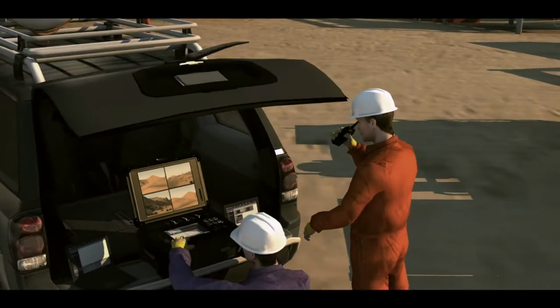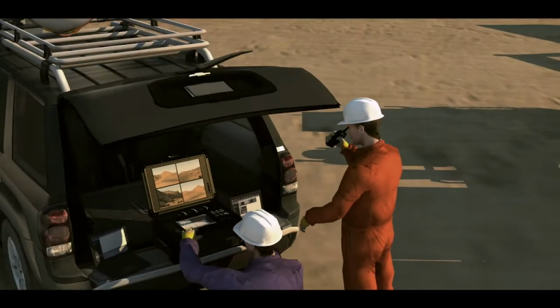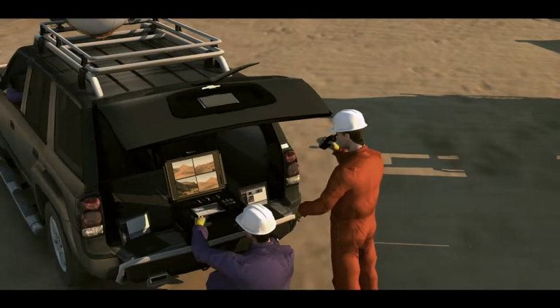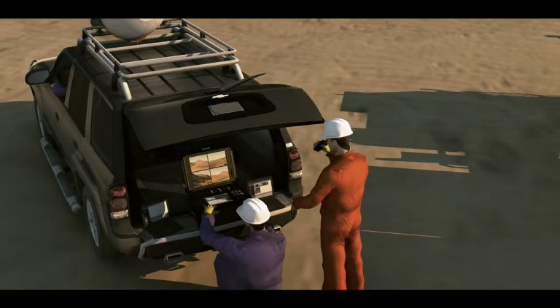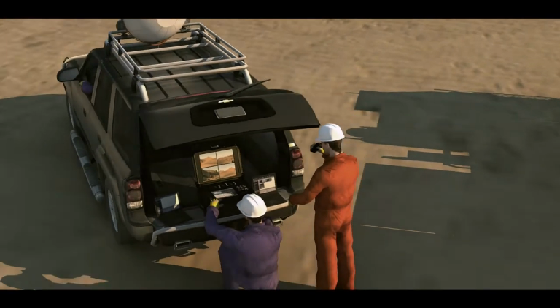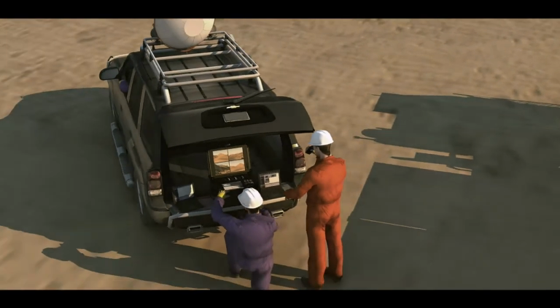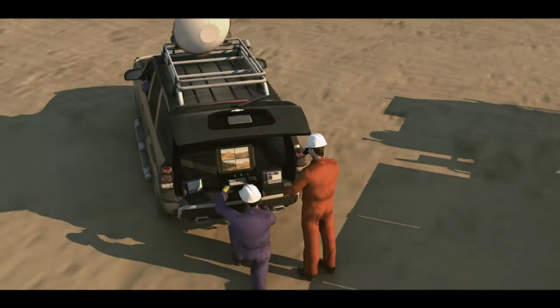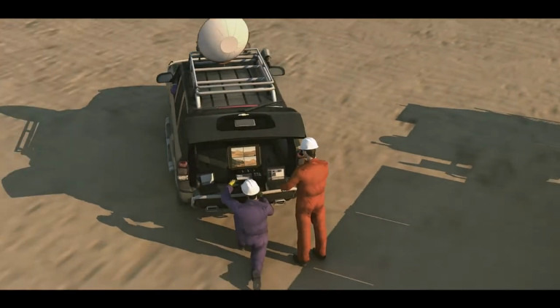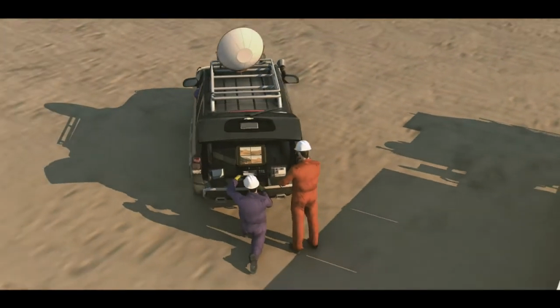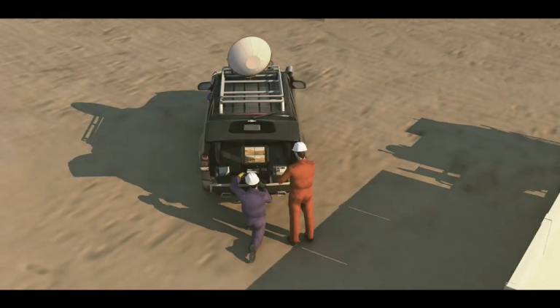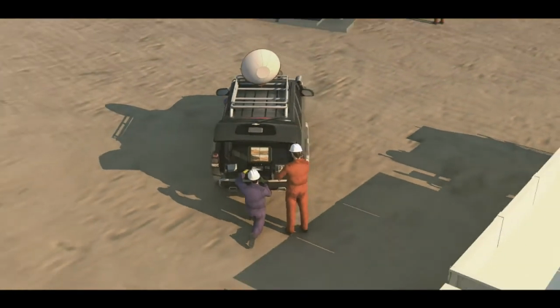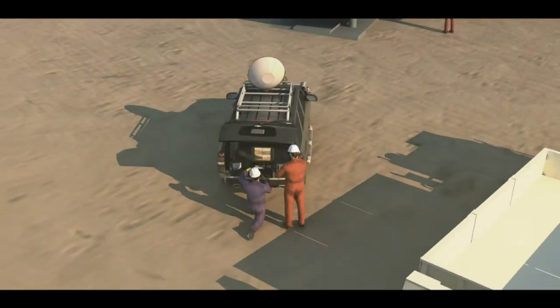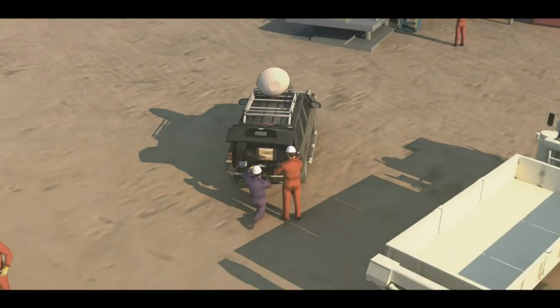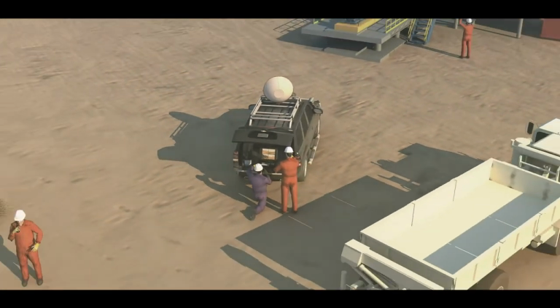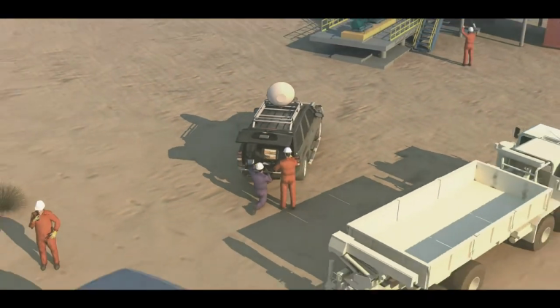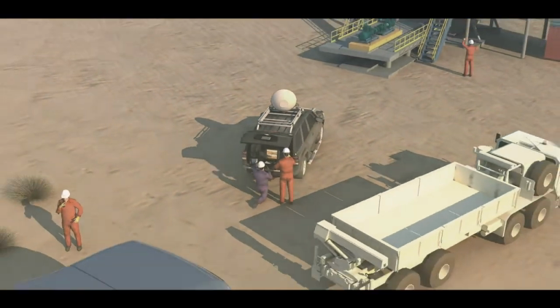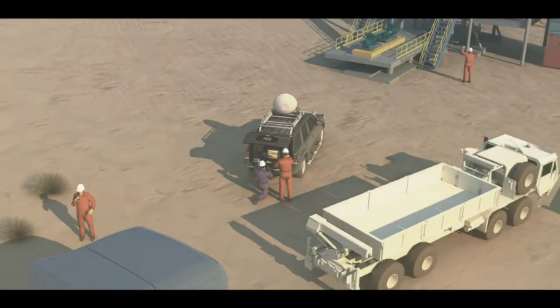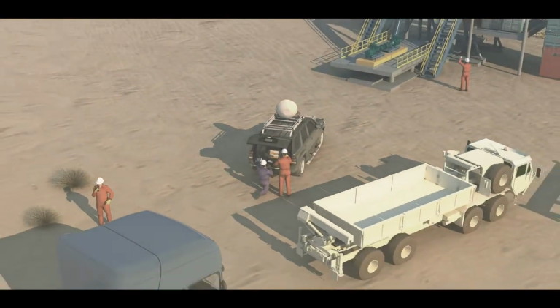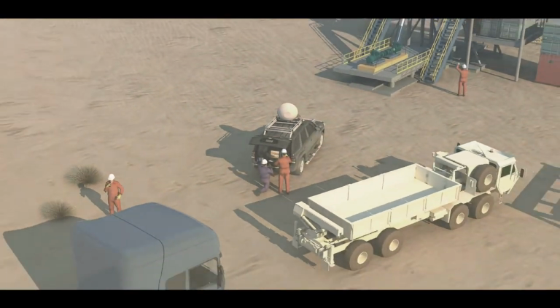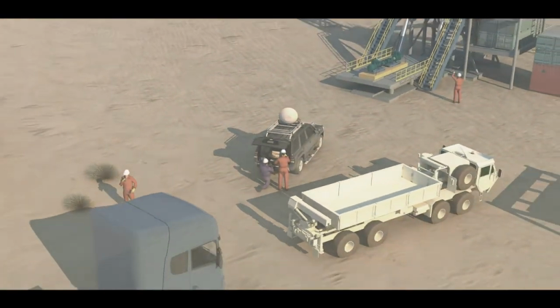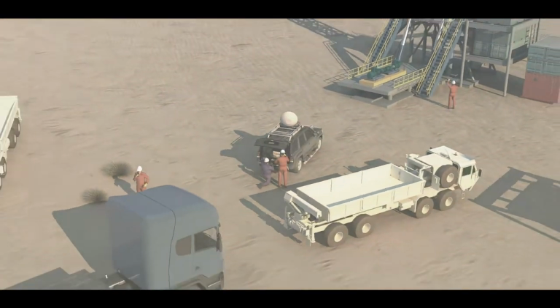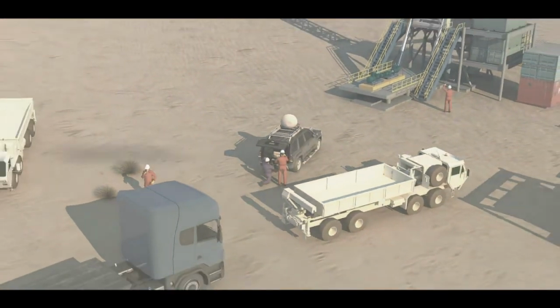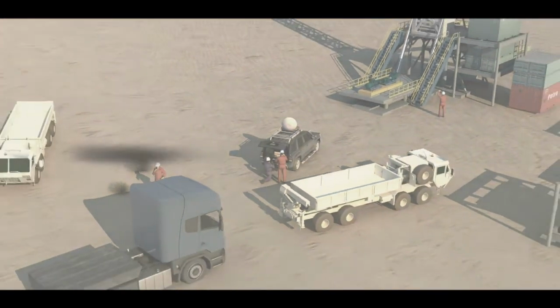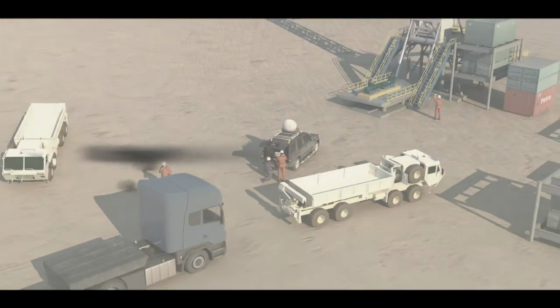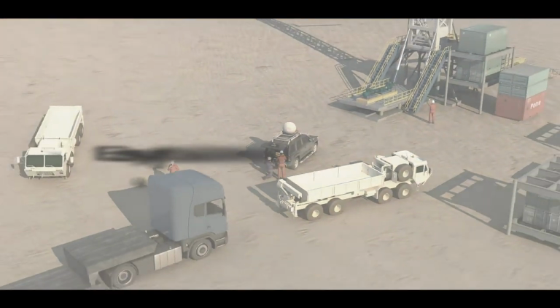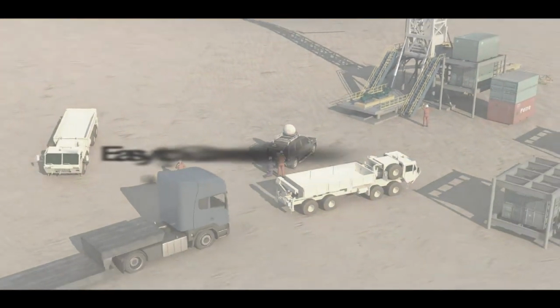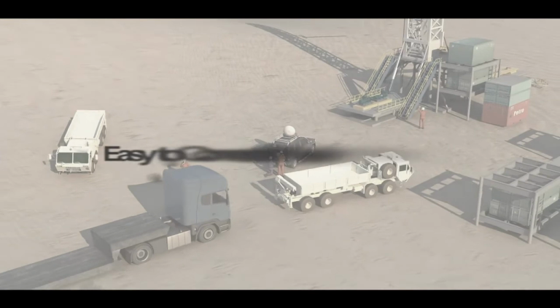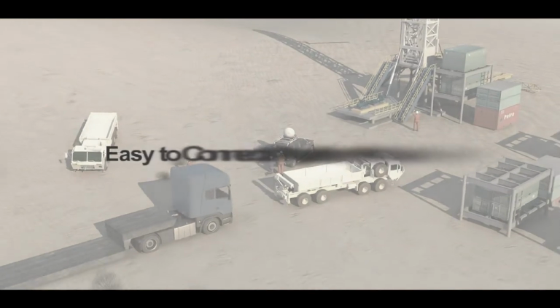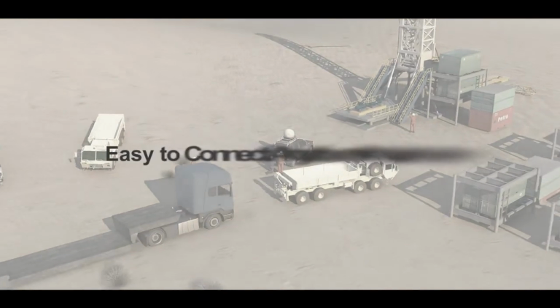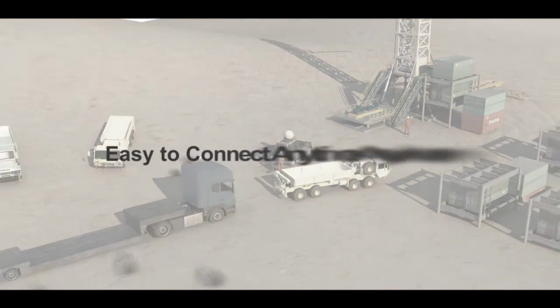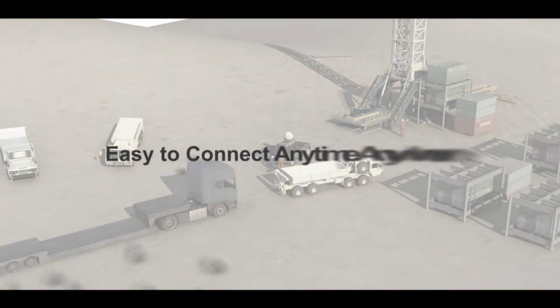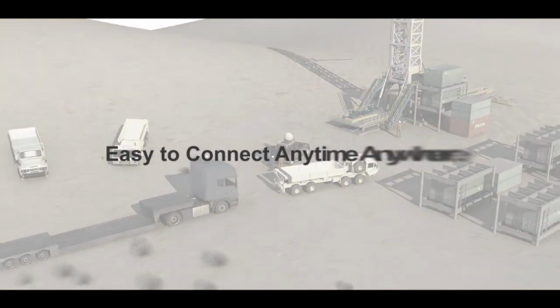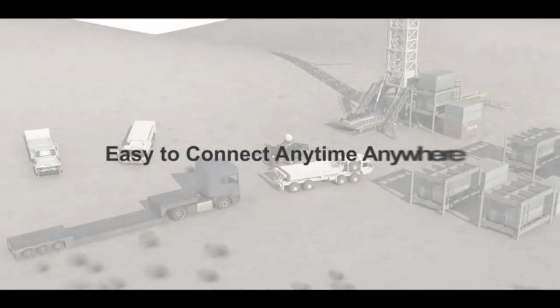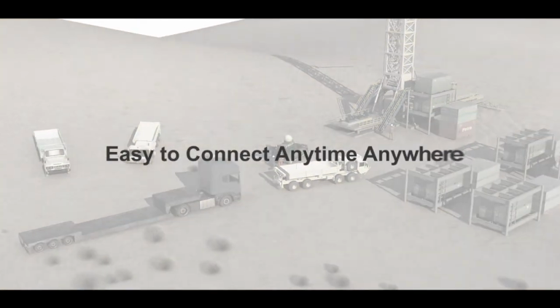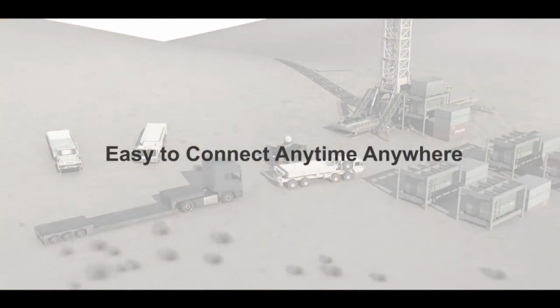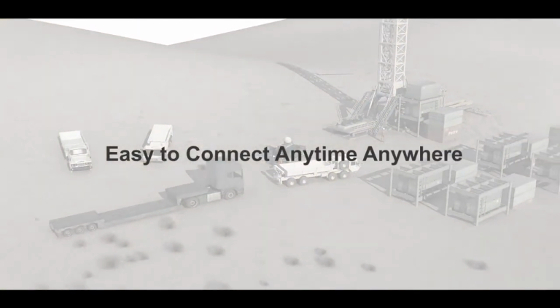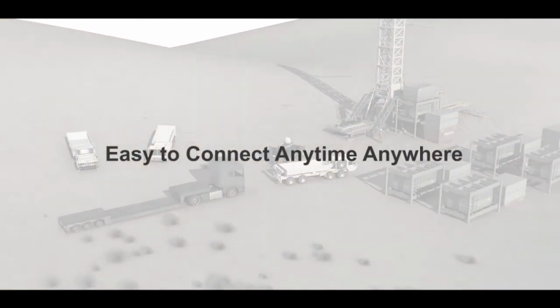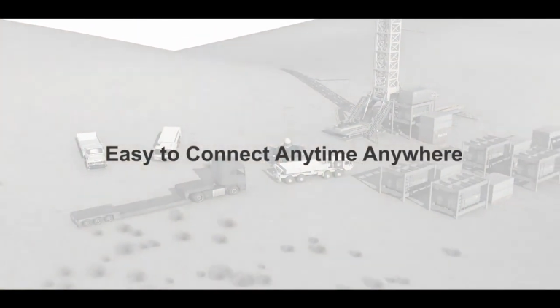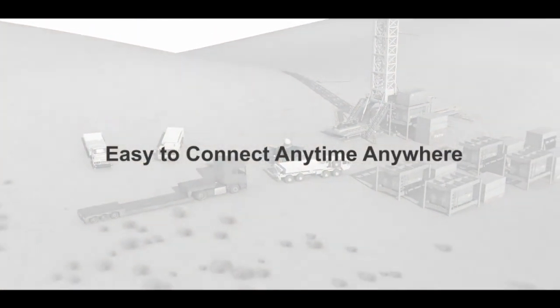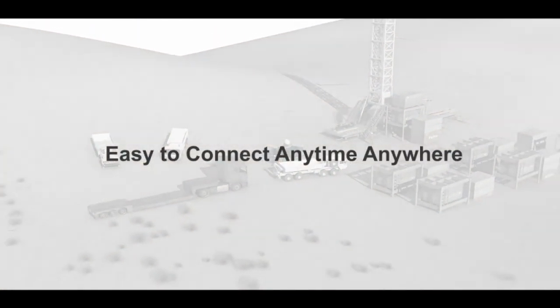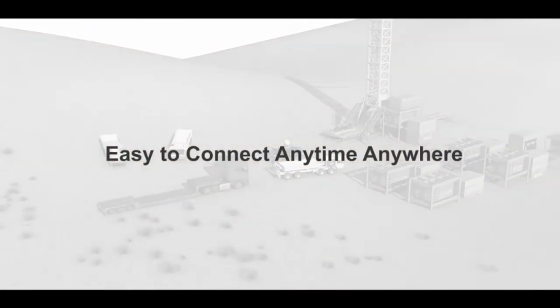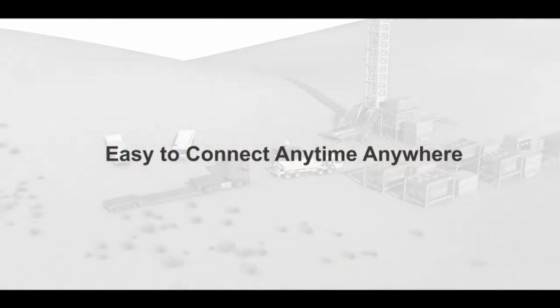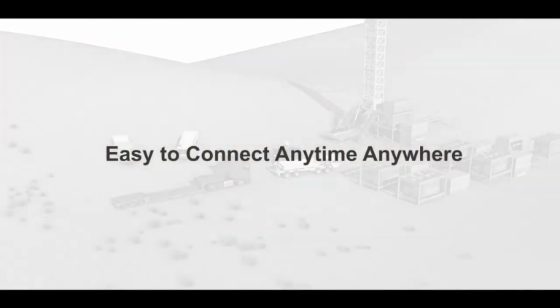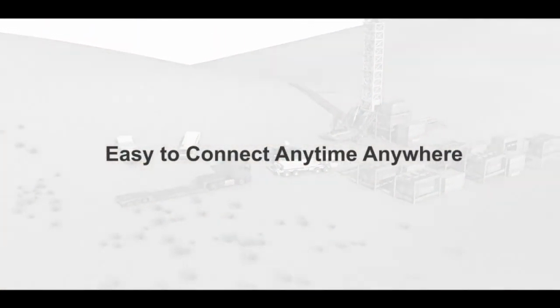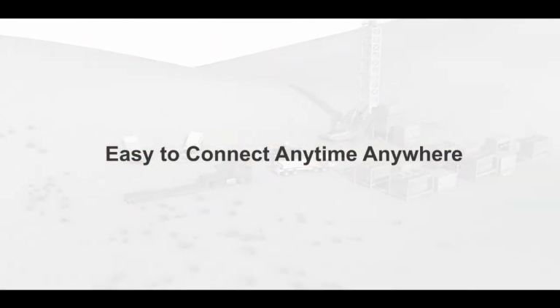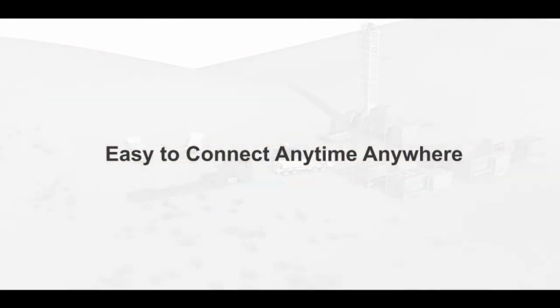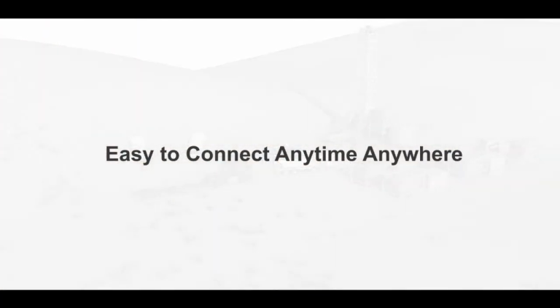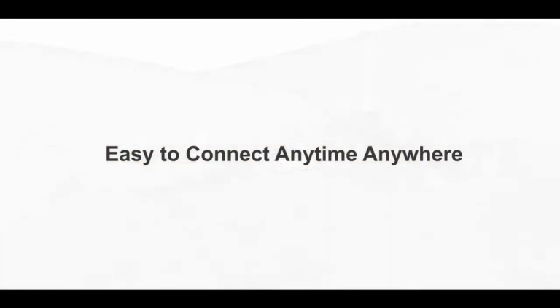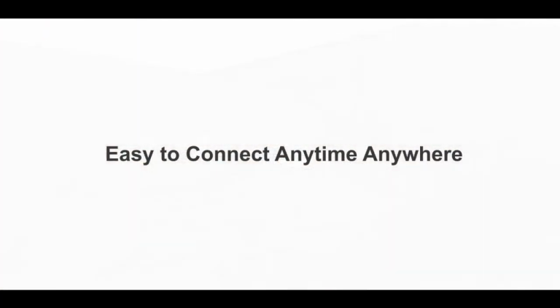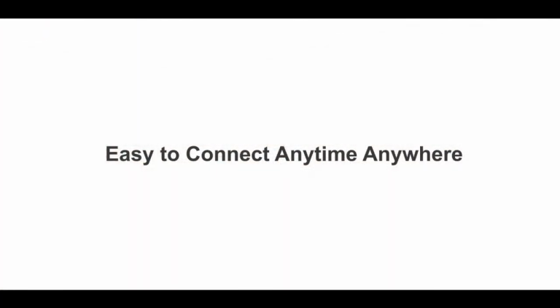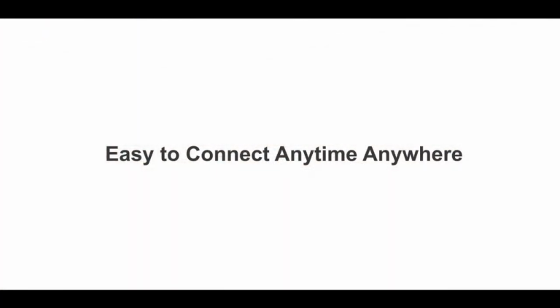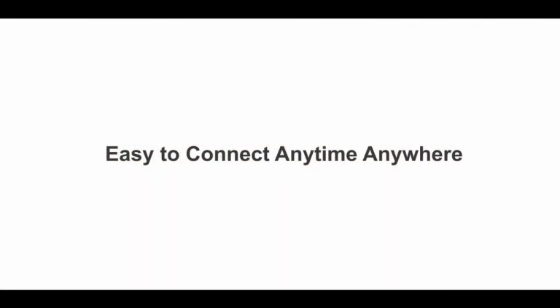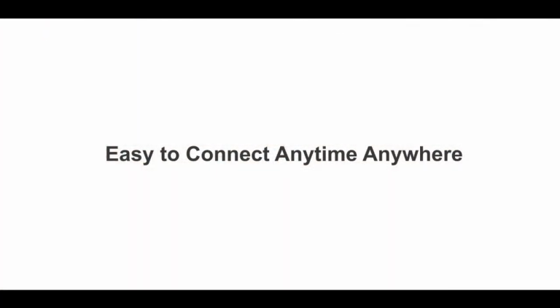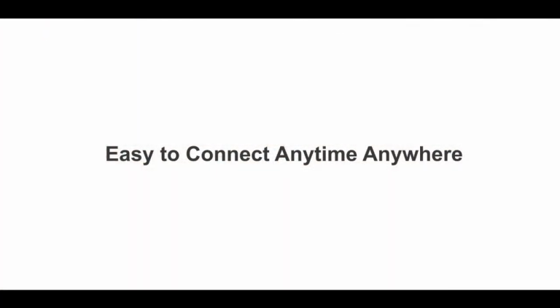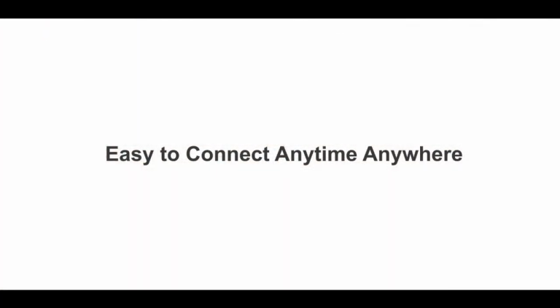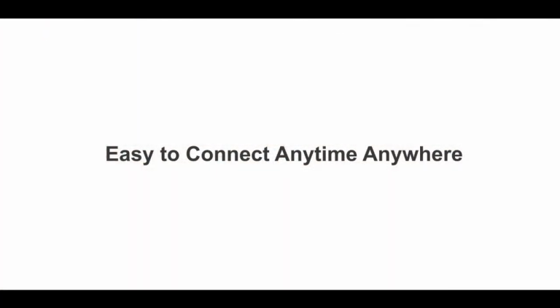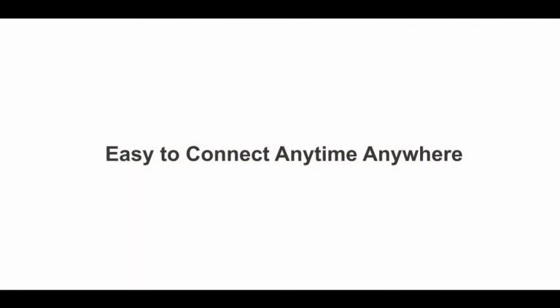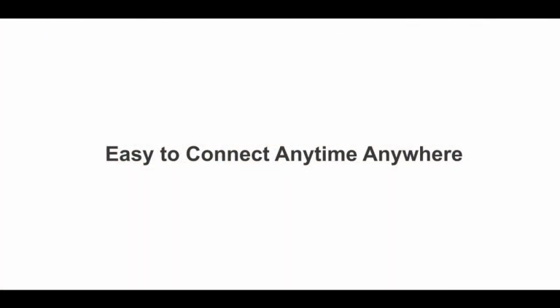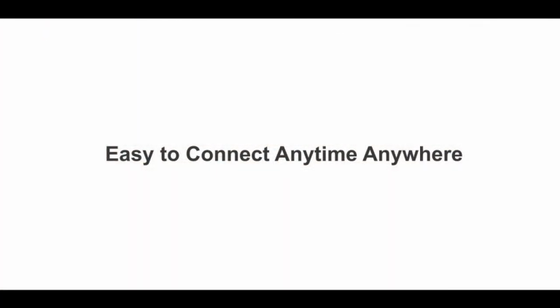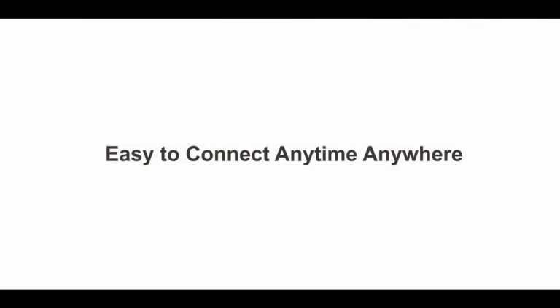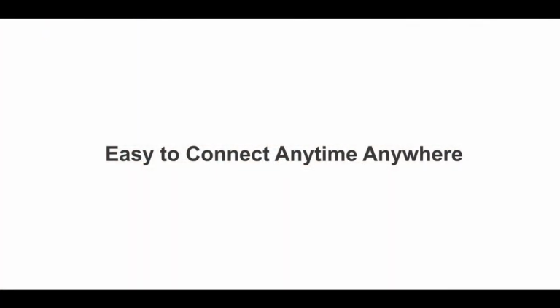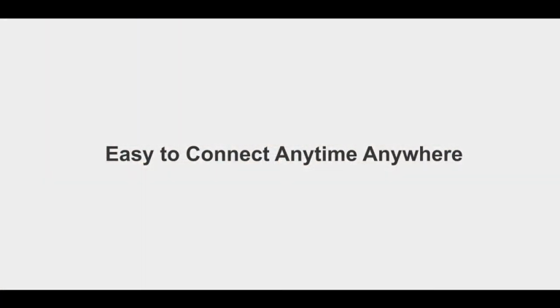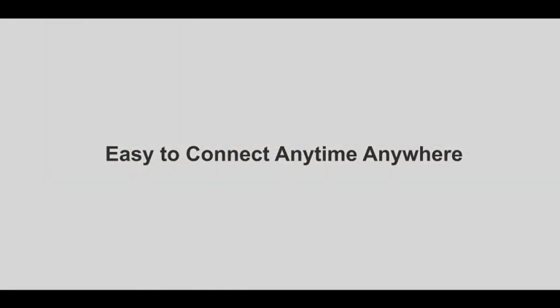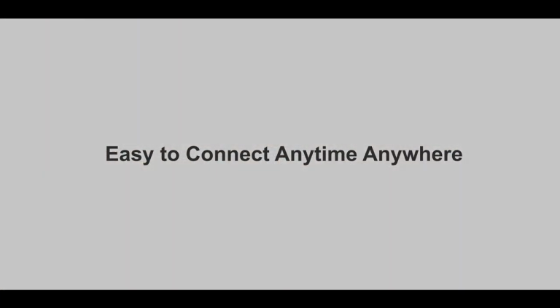Hytera radio solutions make communication with your exploration team more flexible and easy to connect — anytime, anywhere.